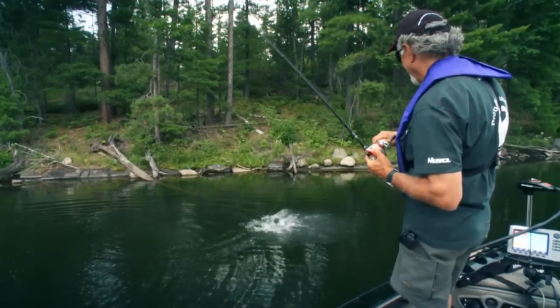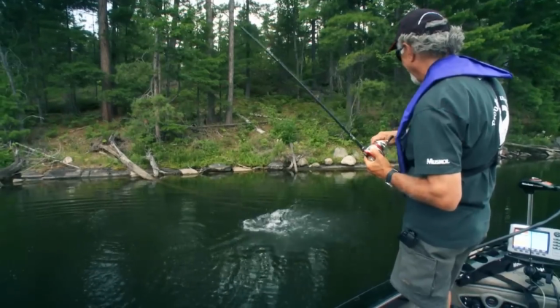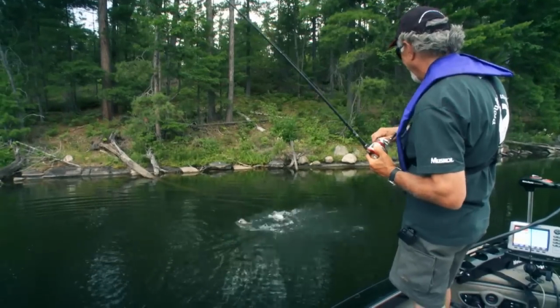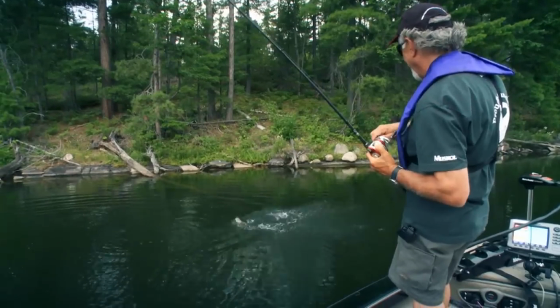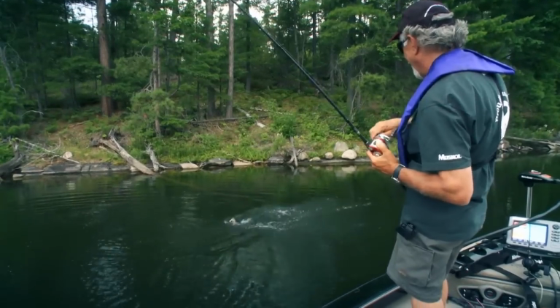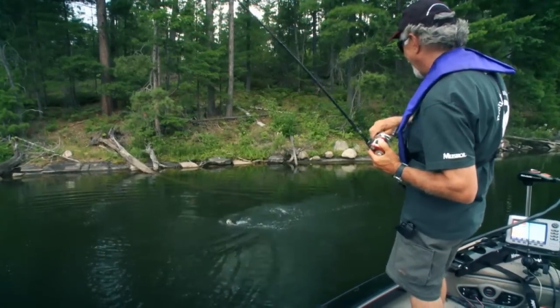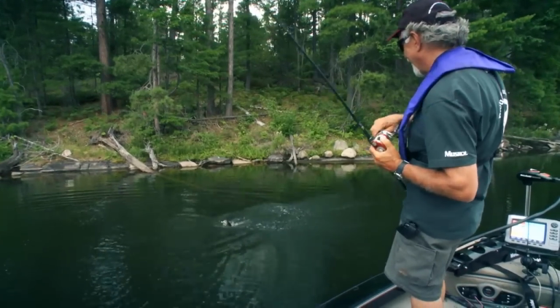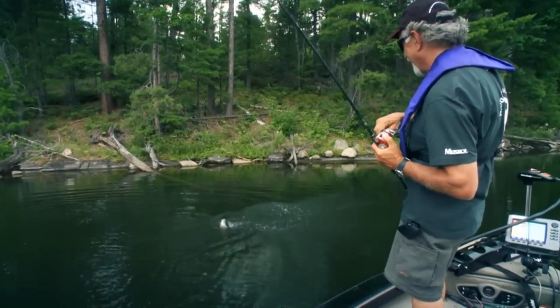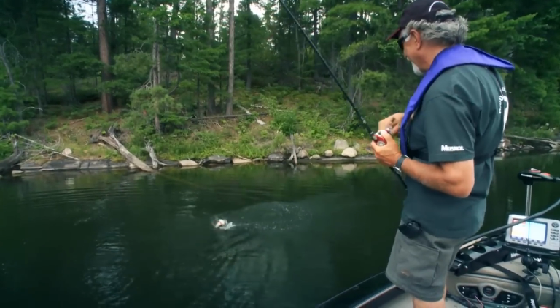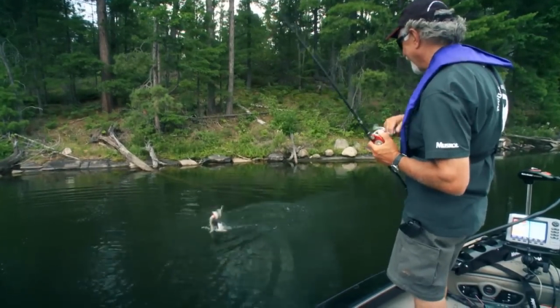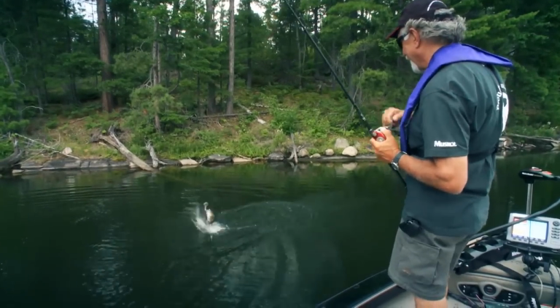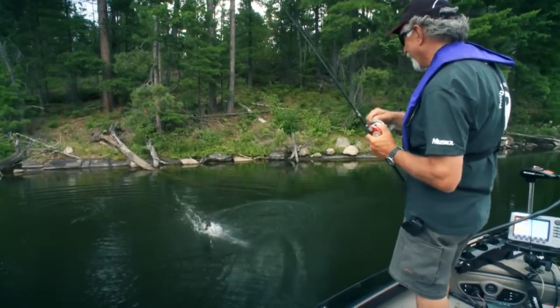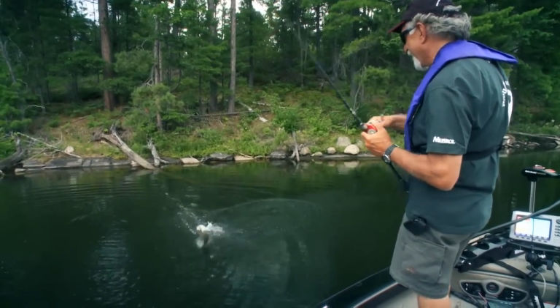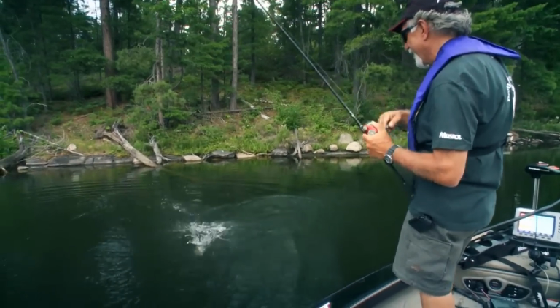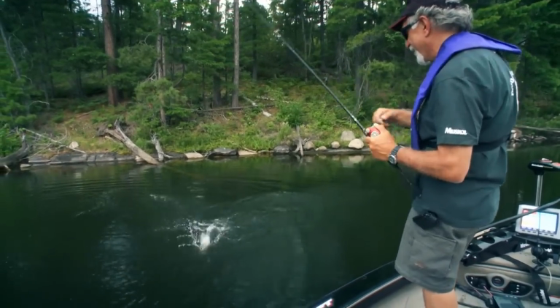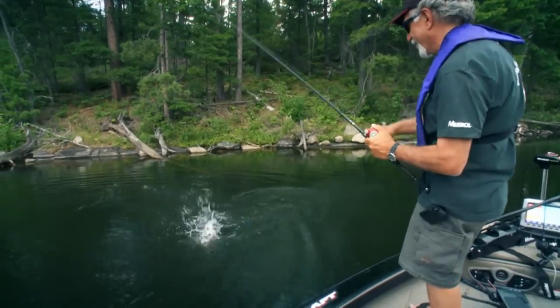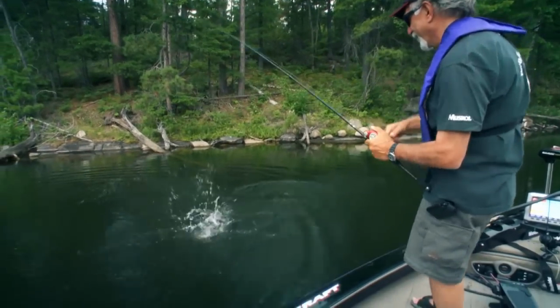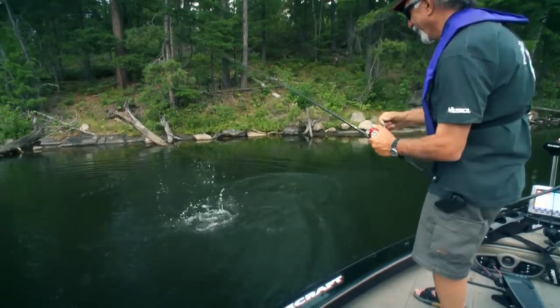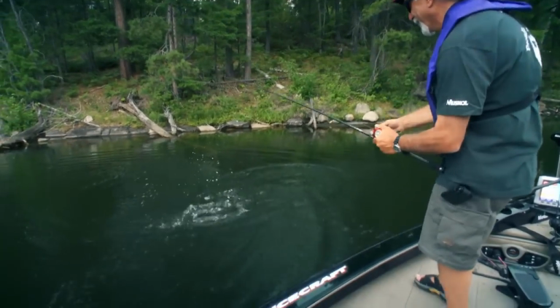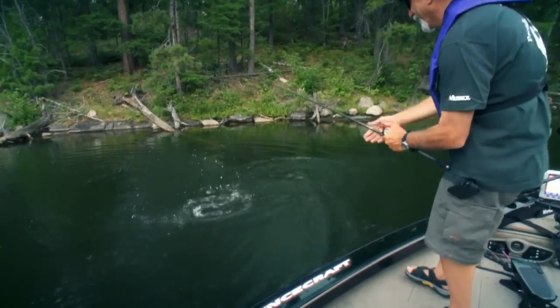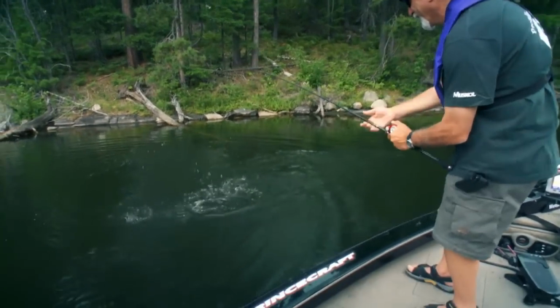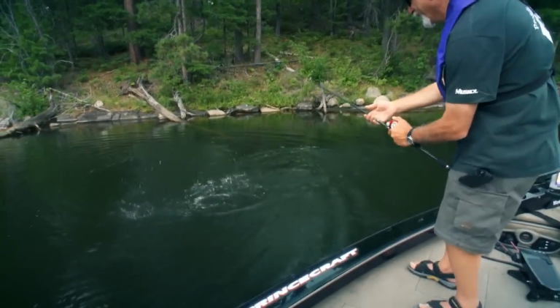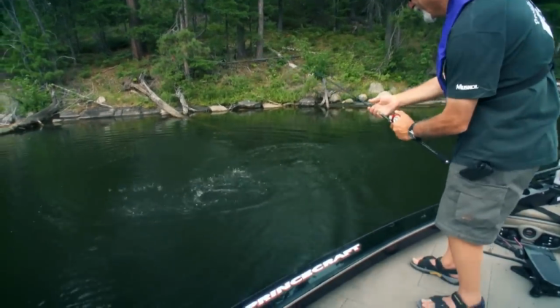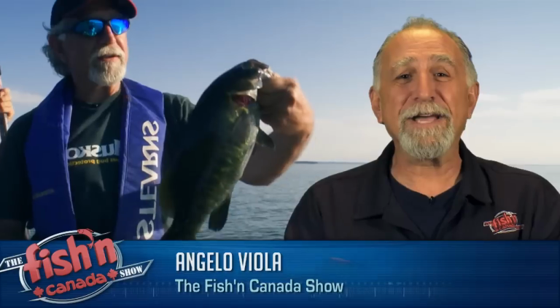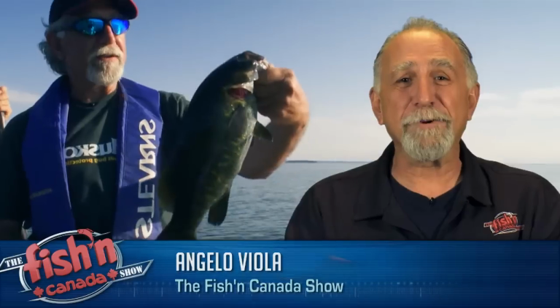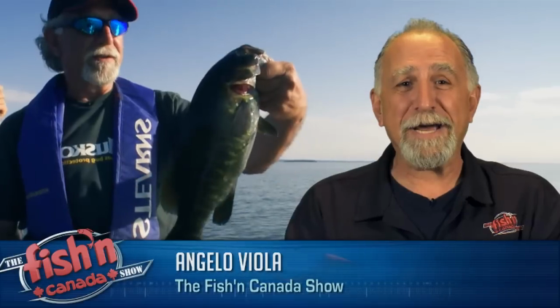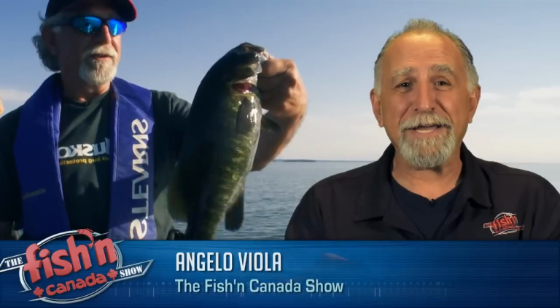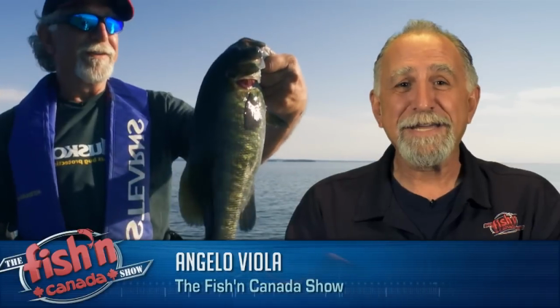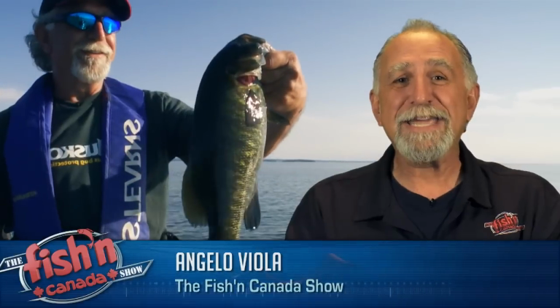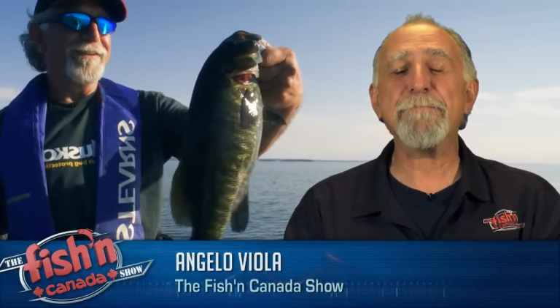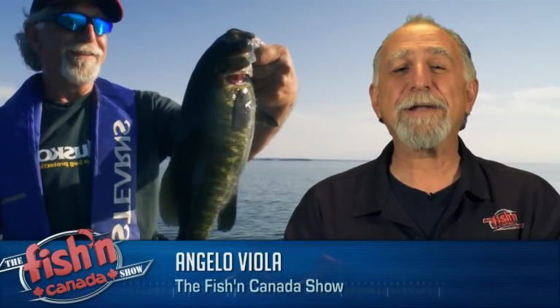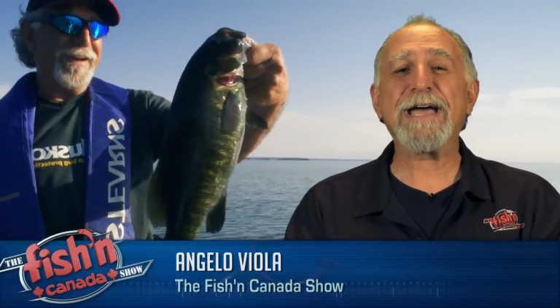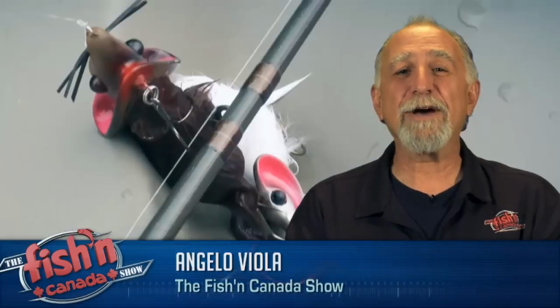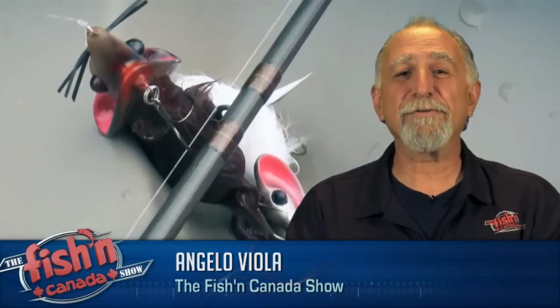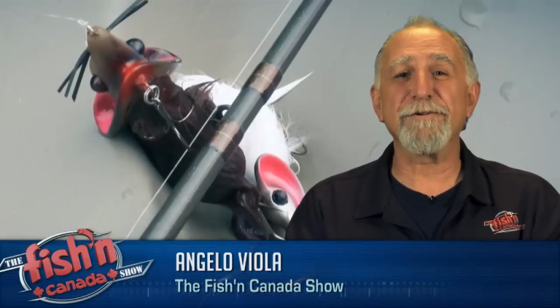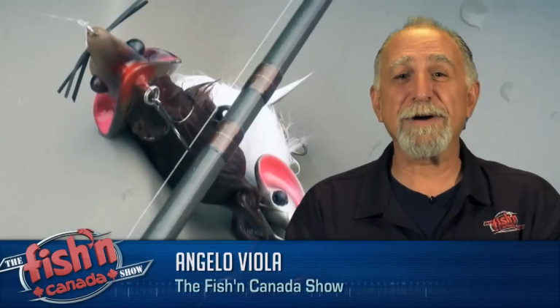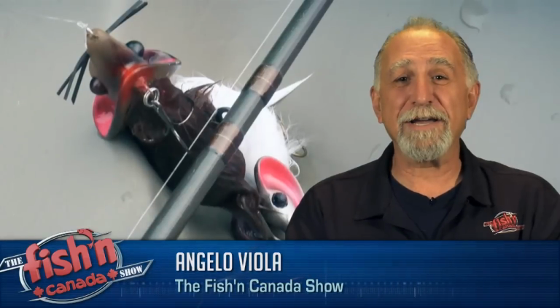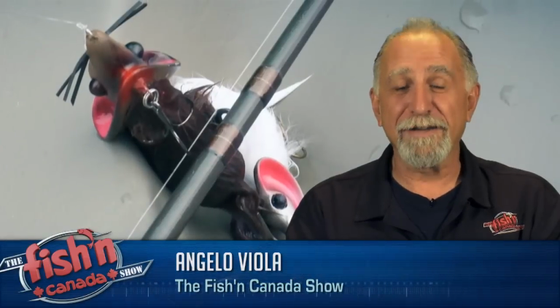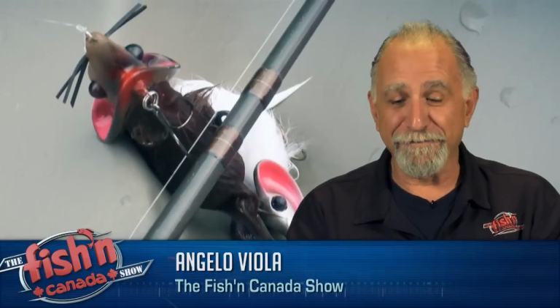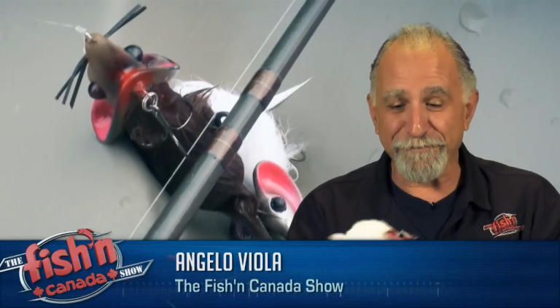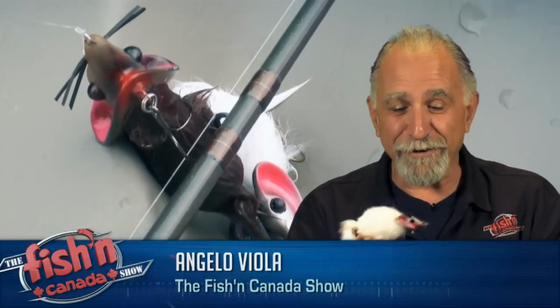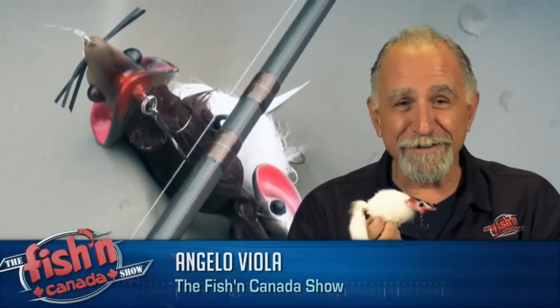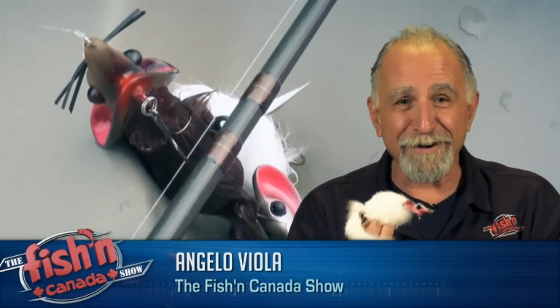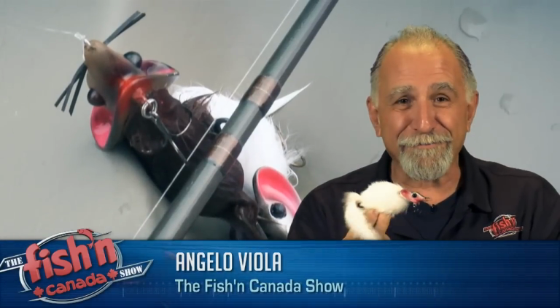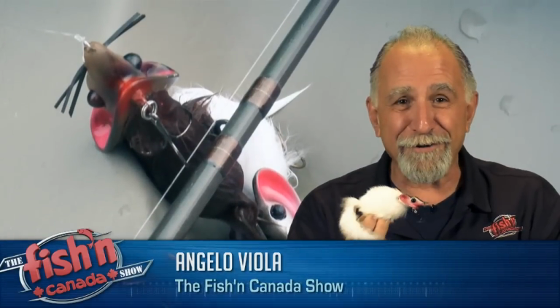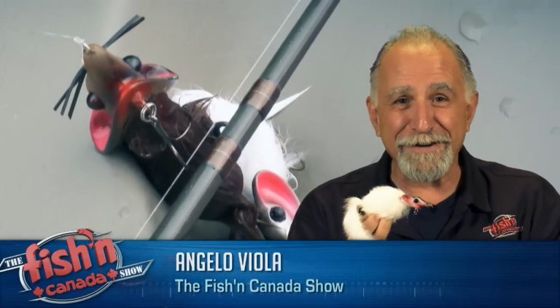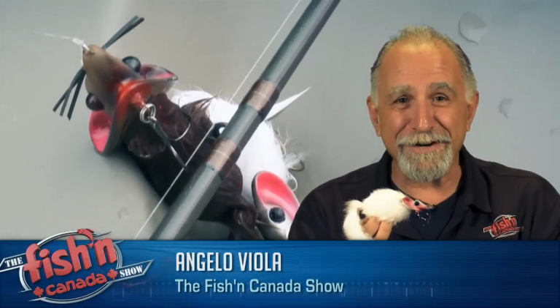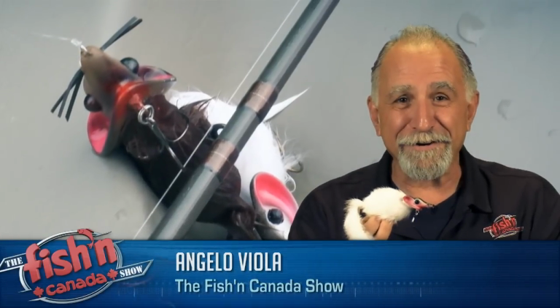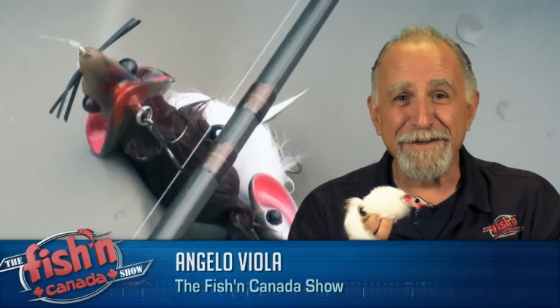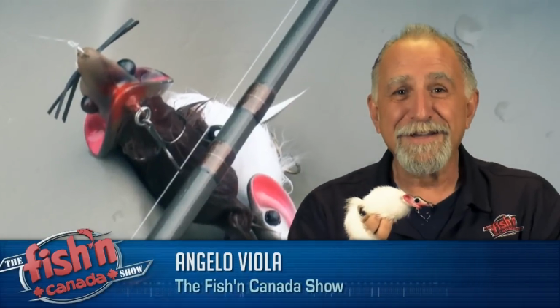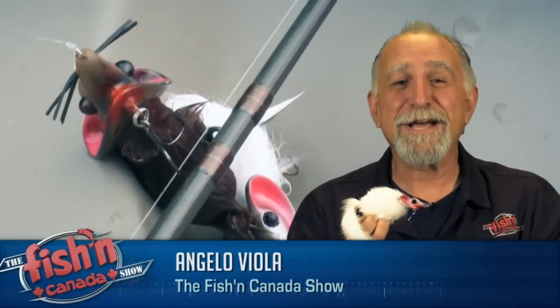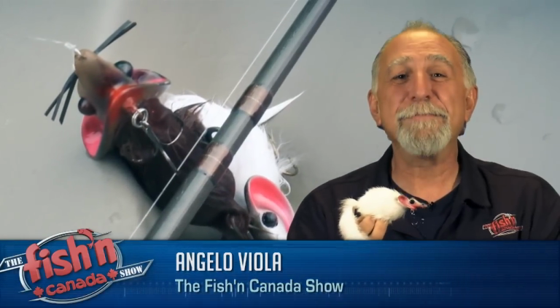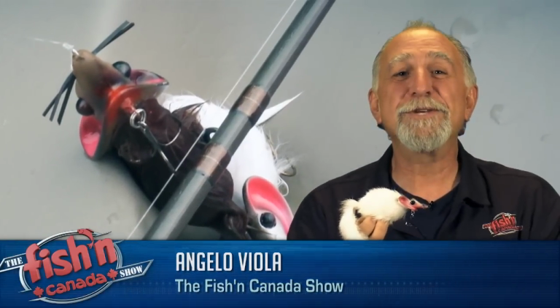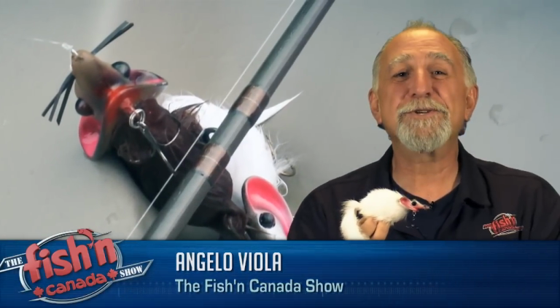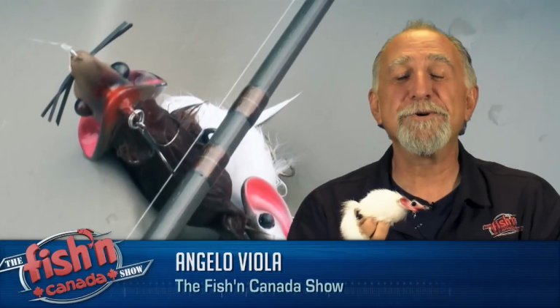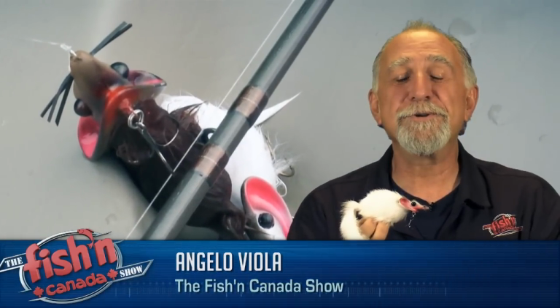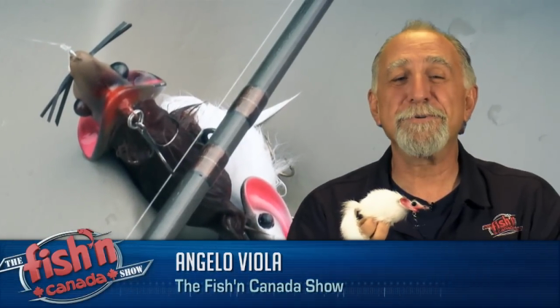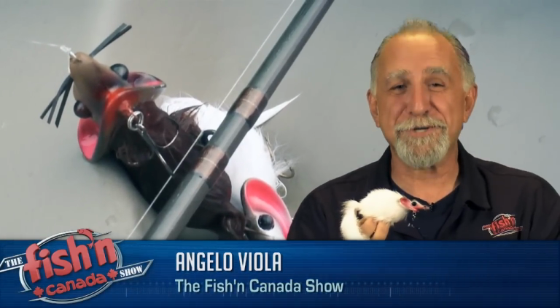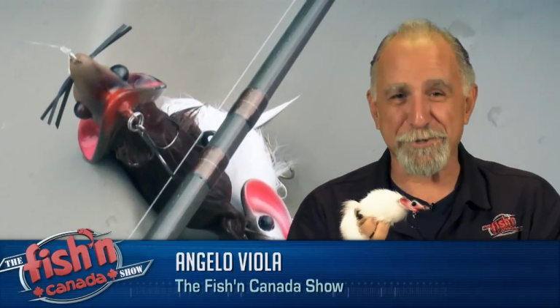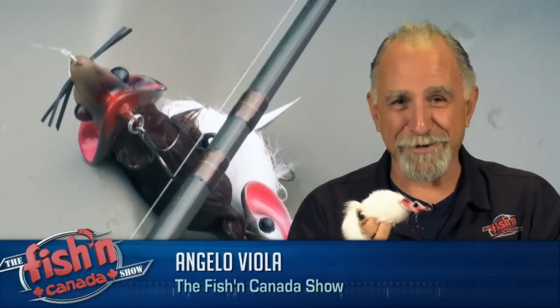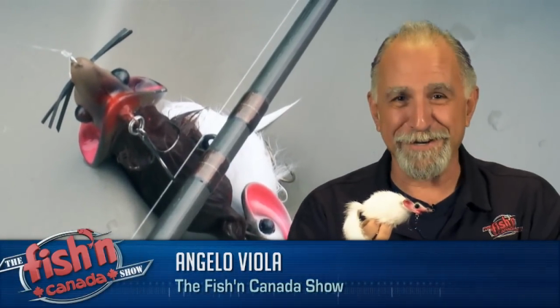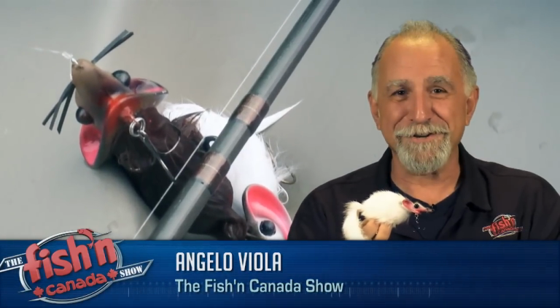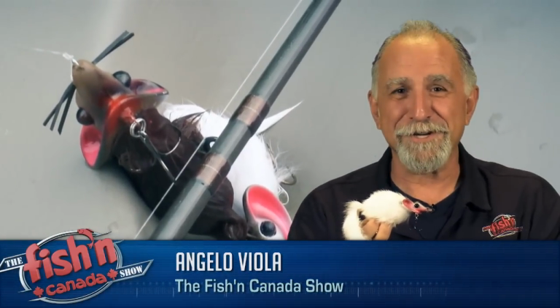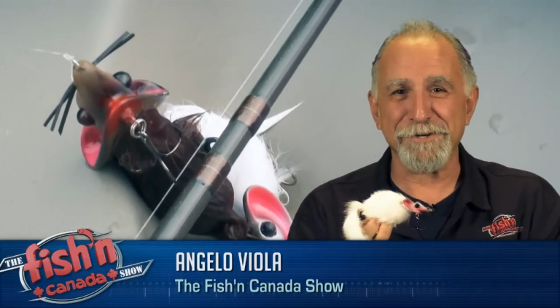And by the way, keep an eye out for my furry little friend here — coming soon to a store near you.